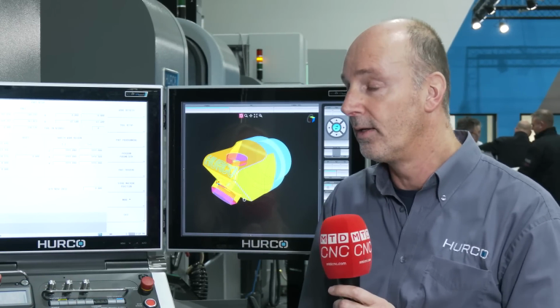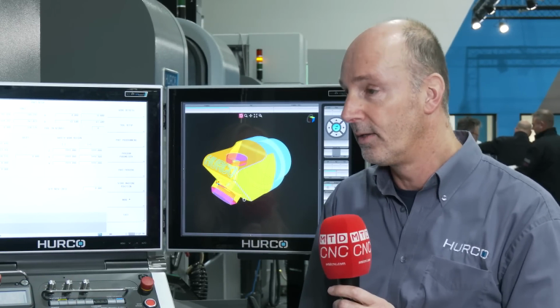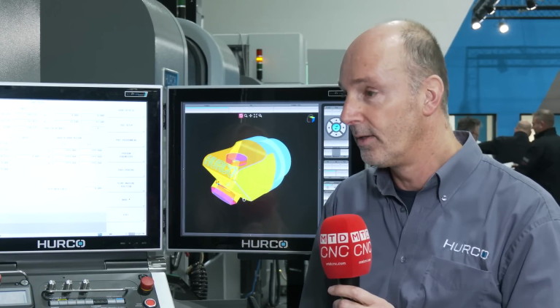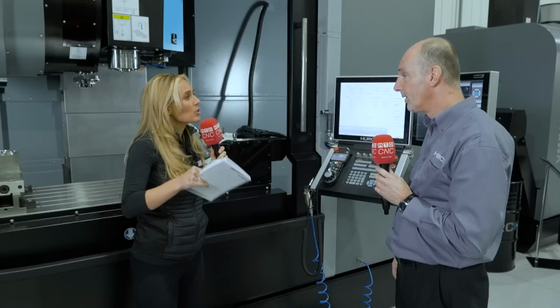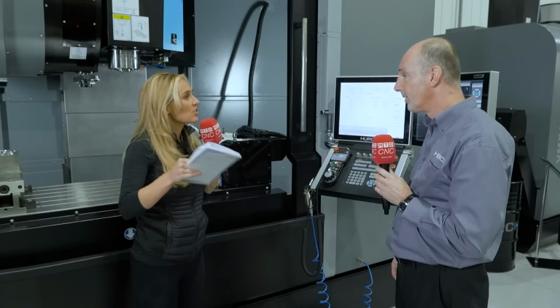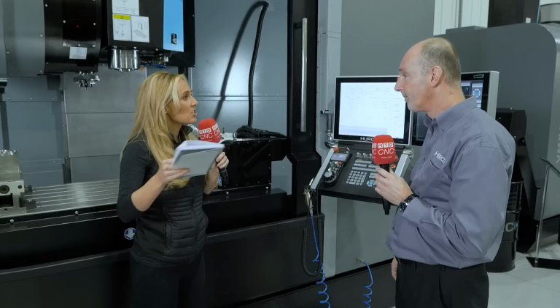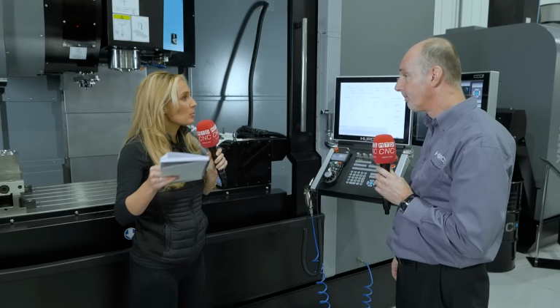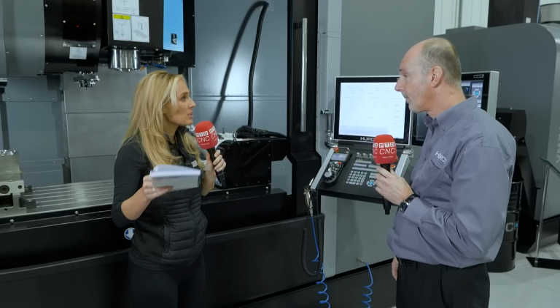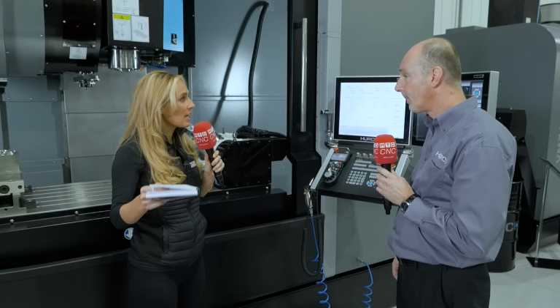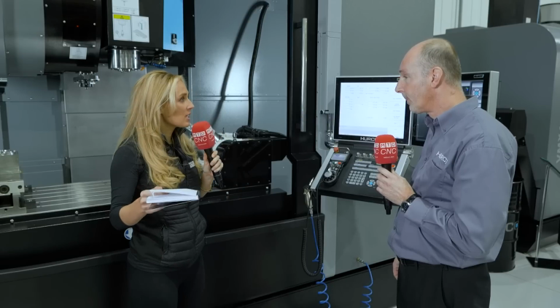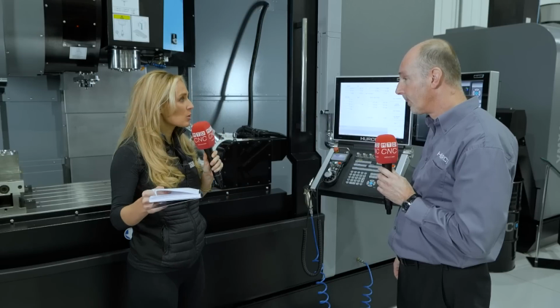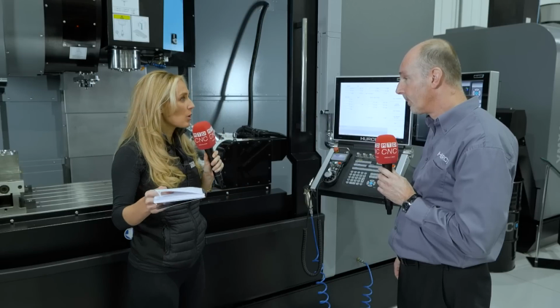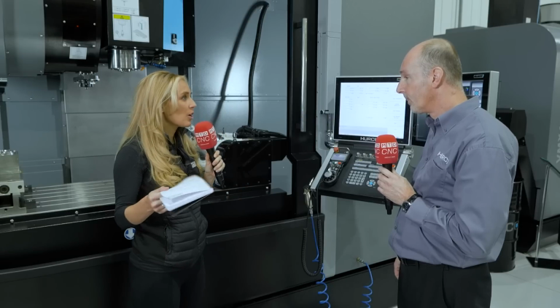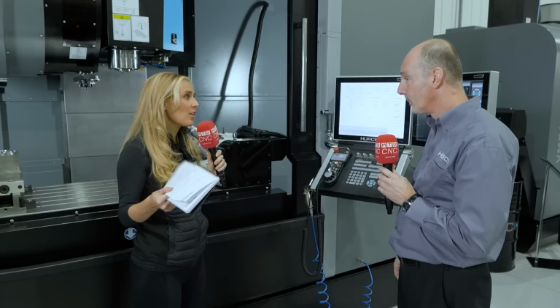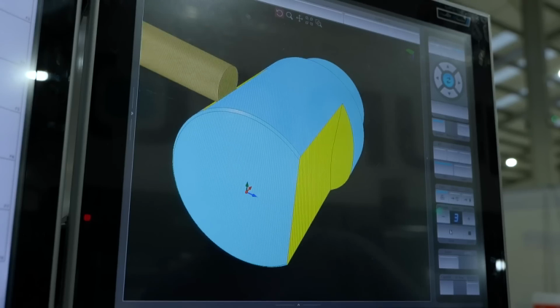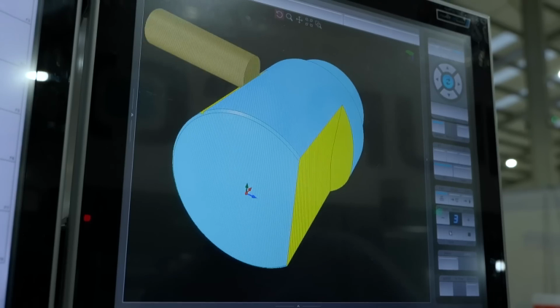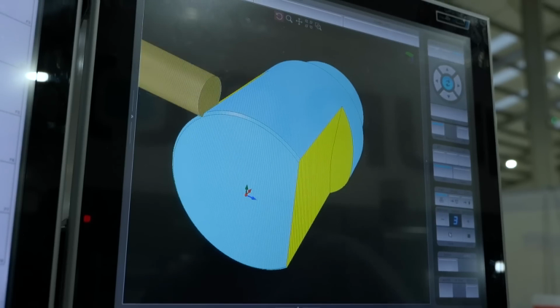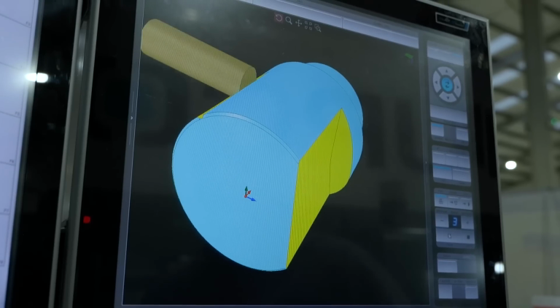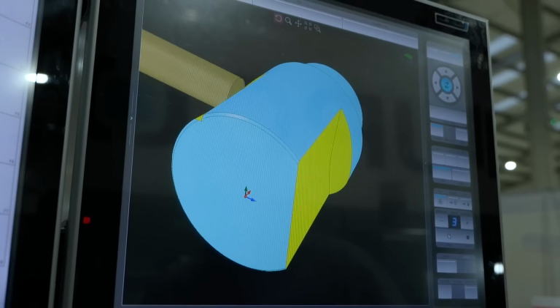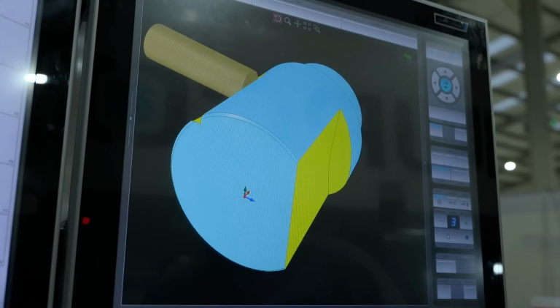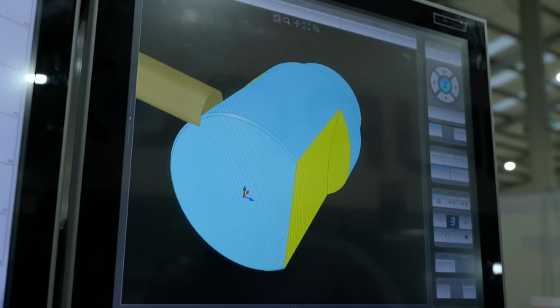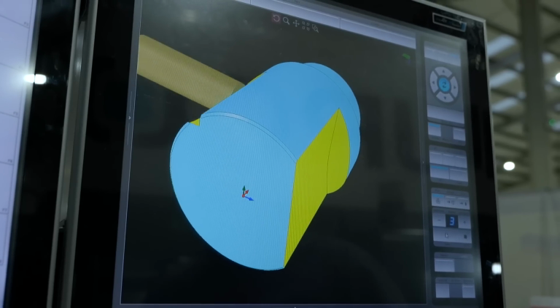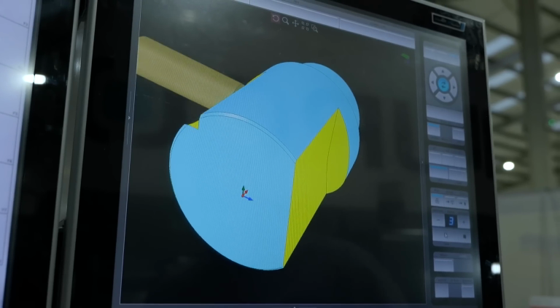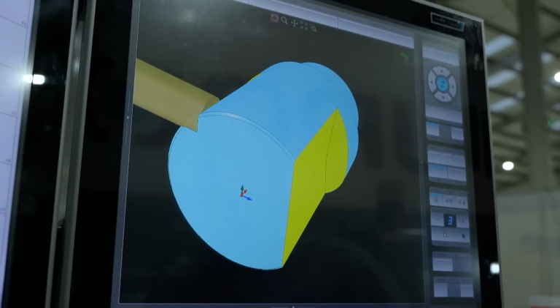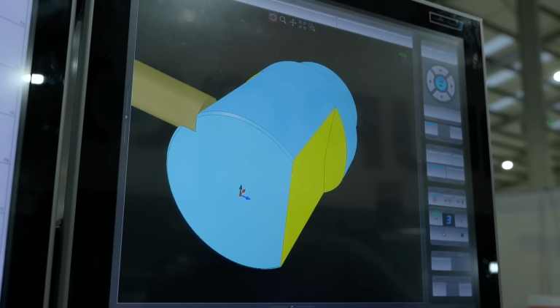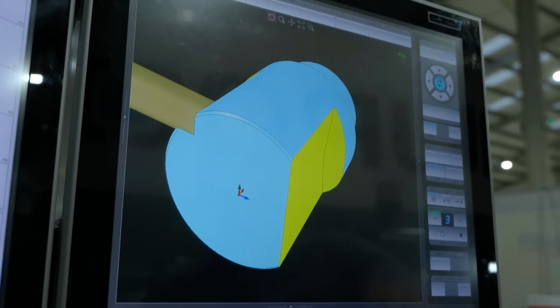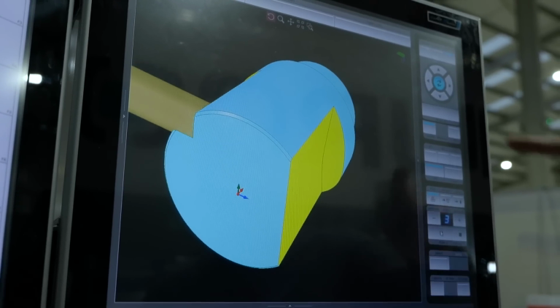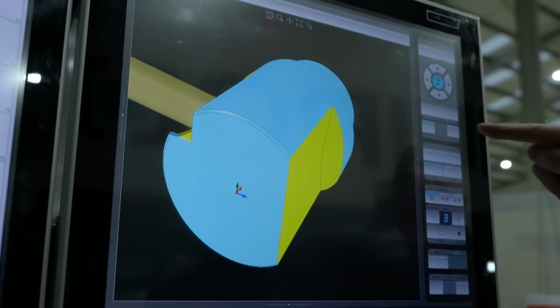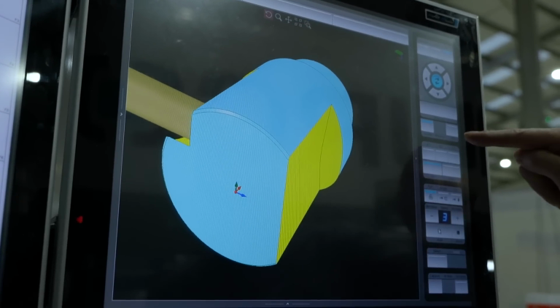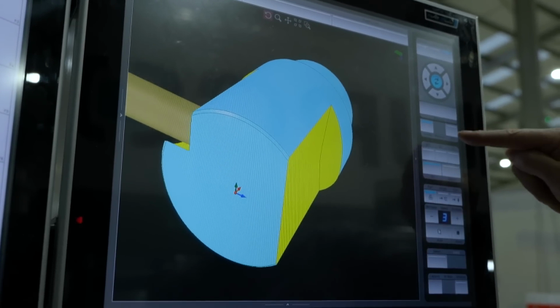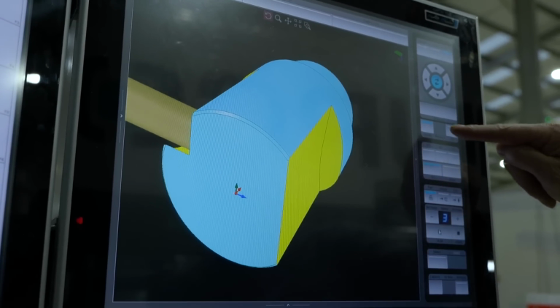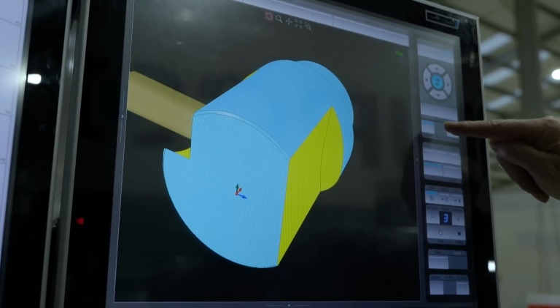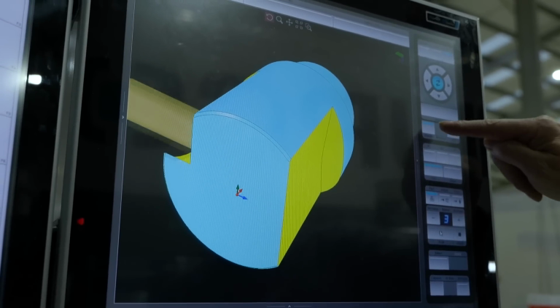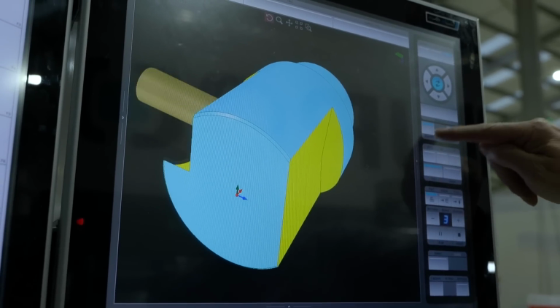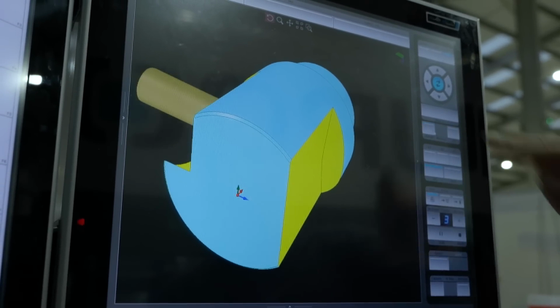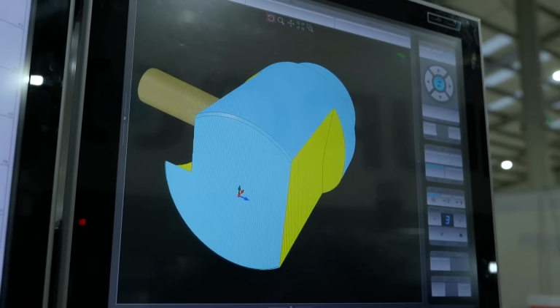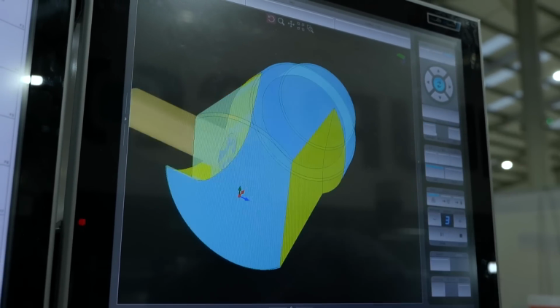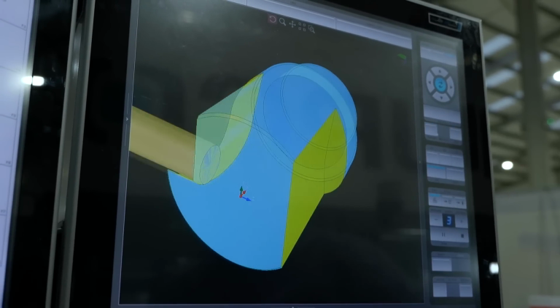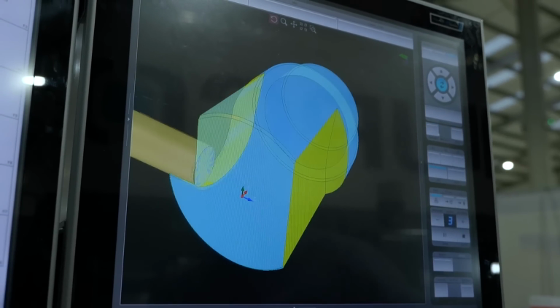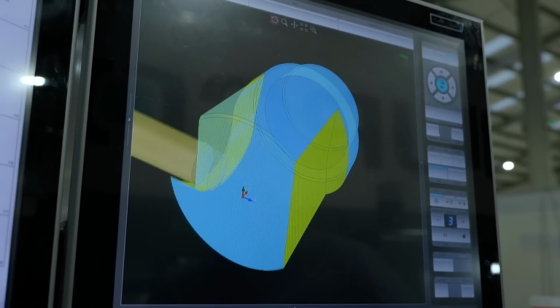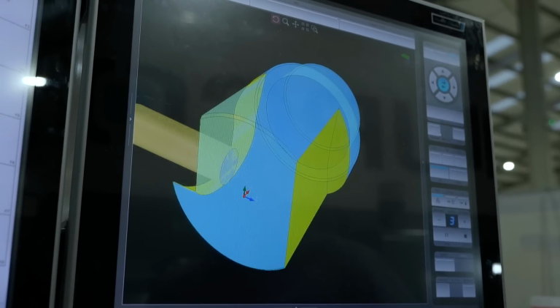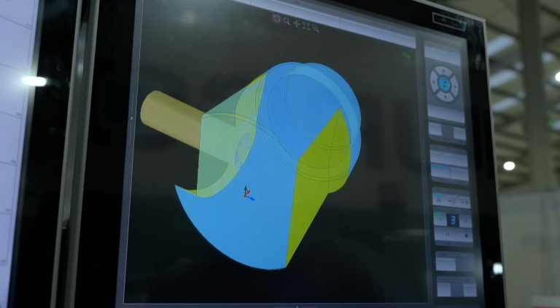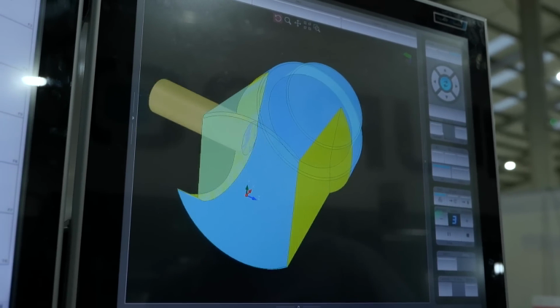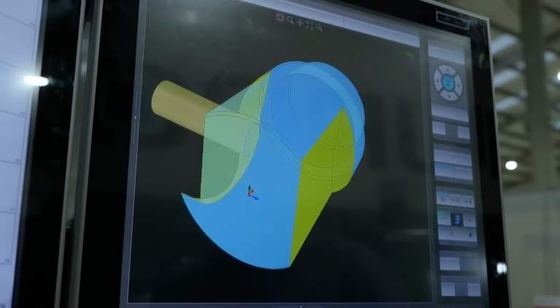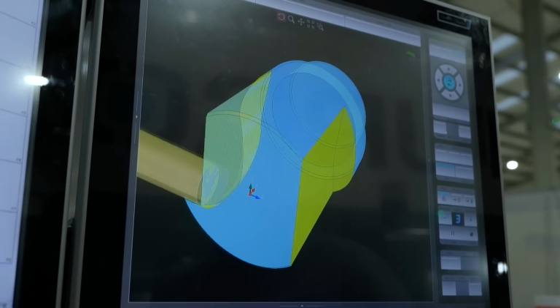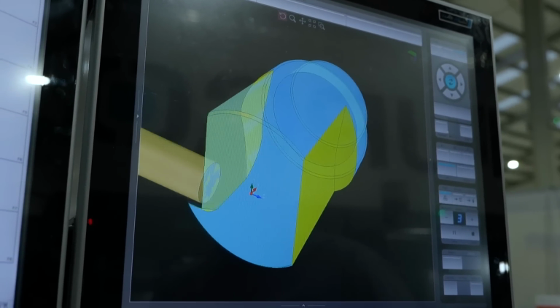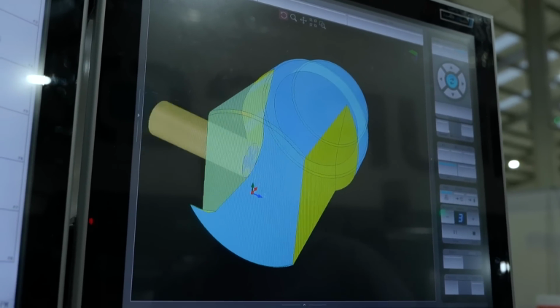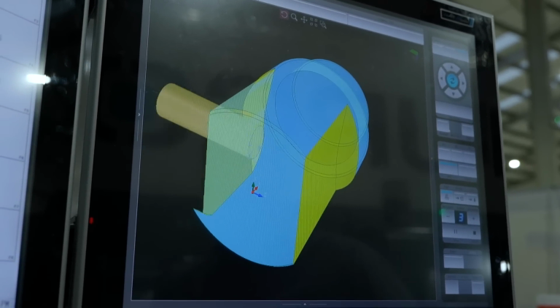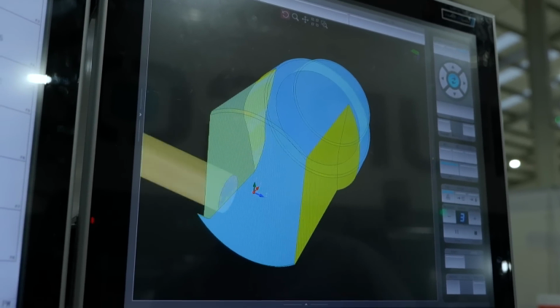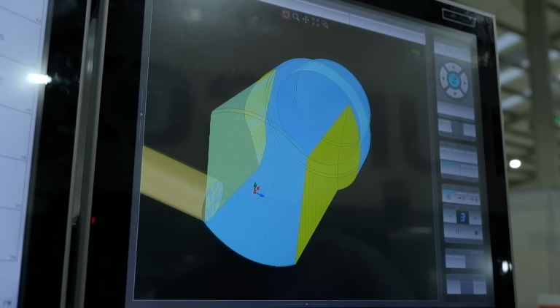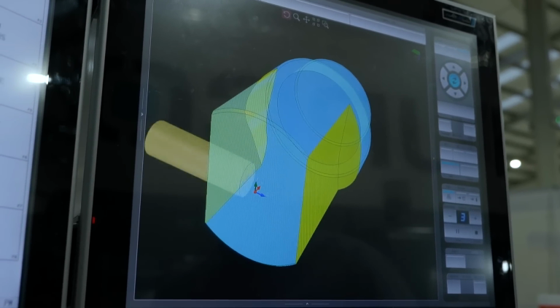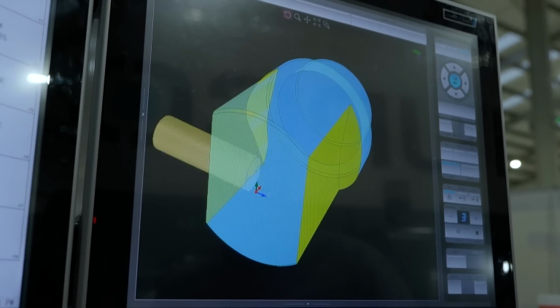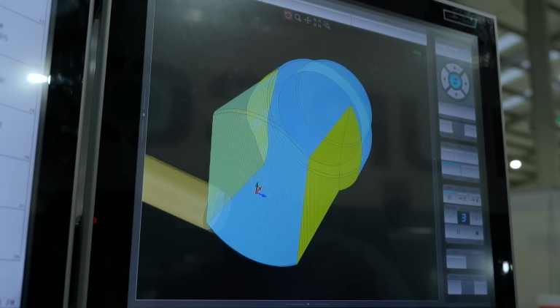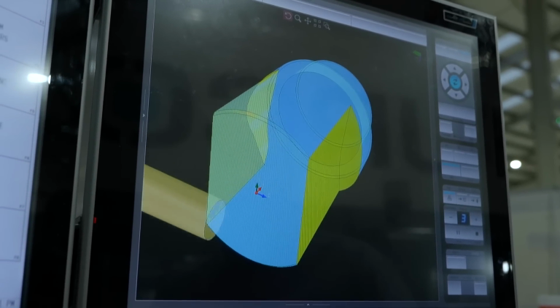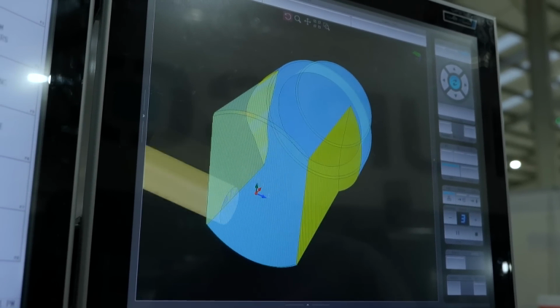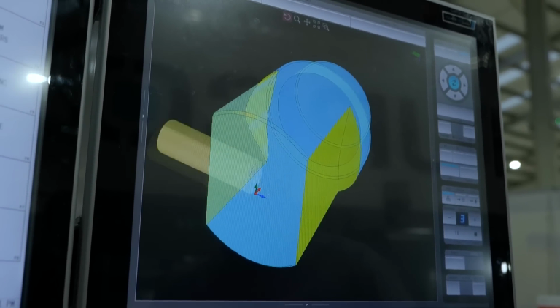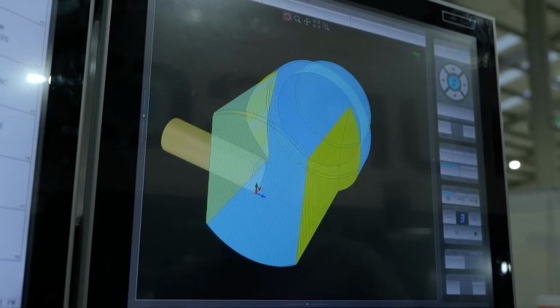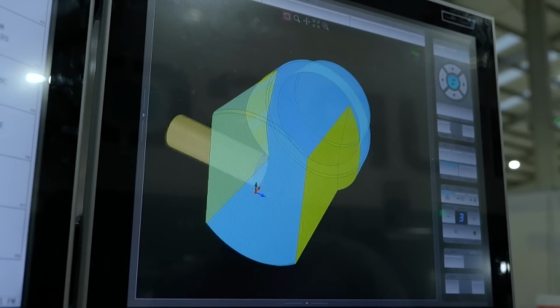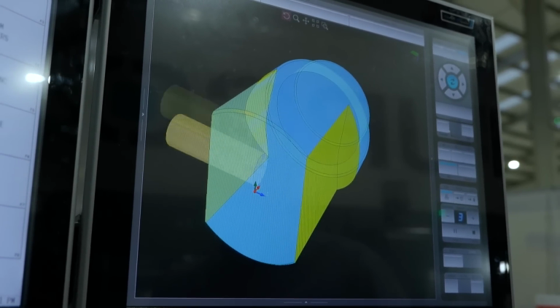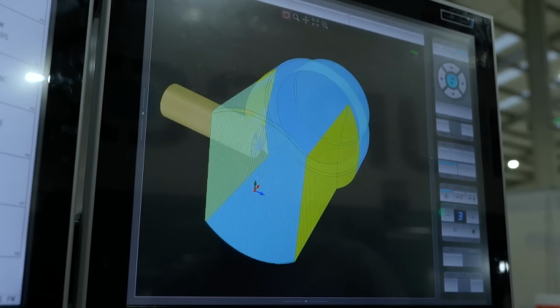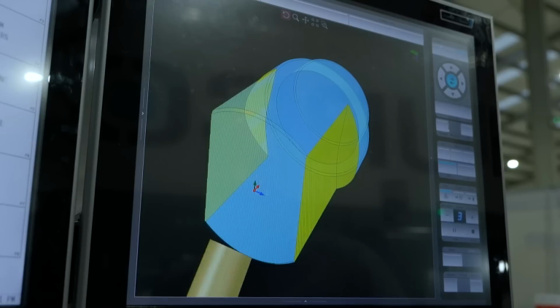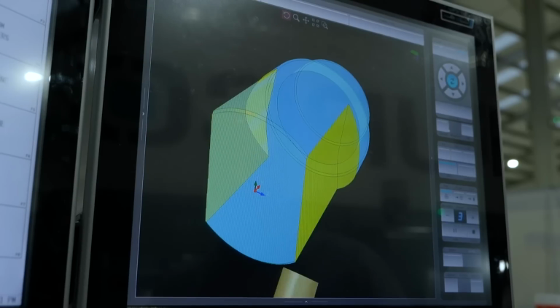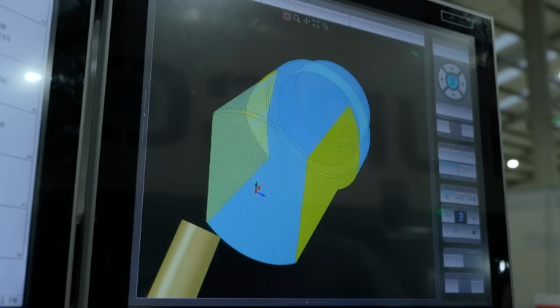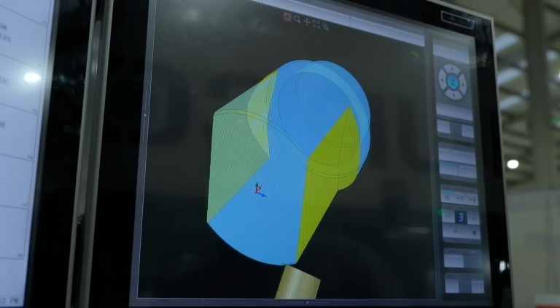And if I wanted simultaneous work, the machine can cope with all of that as well? That's right. It would come from a CAD-CAM system, but the control can handle it, yes.